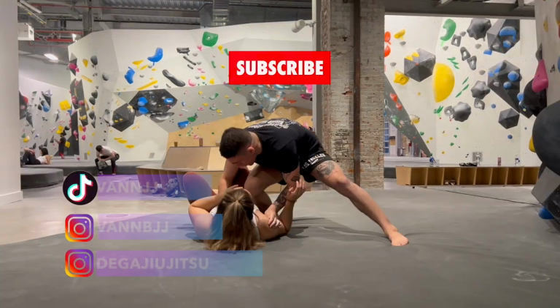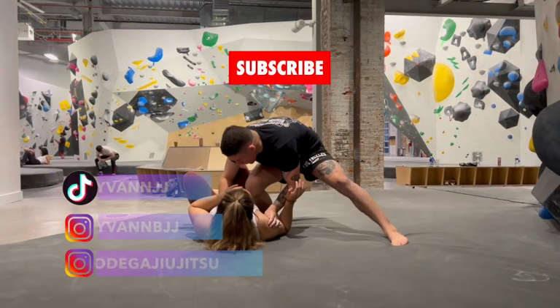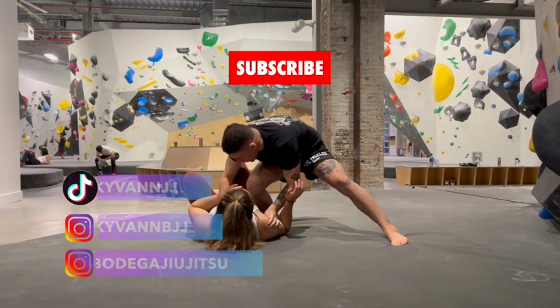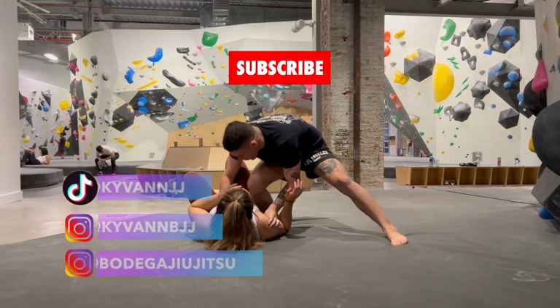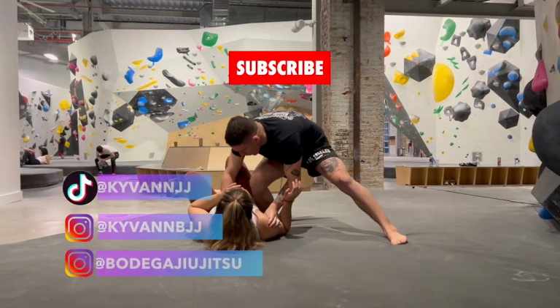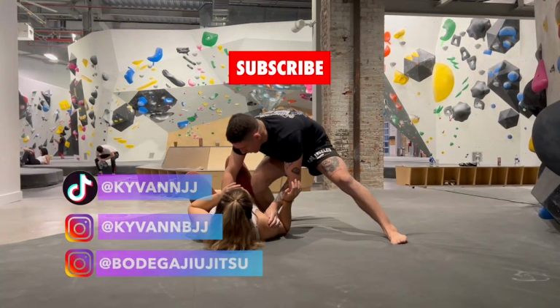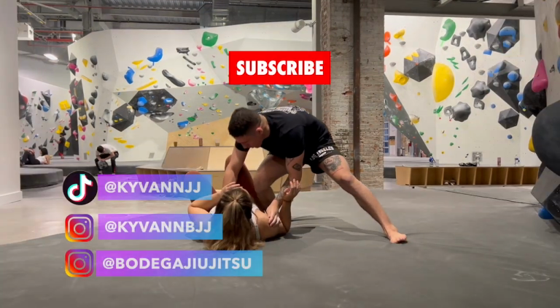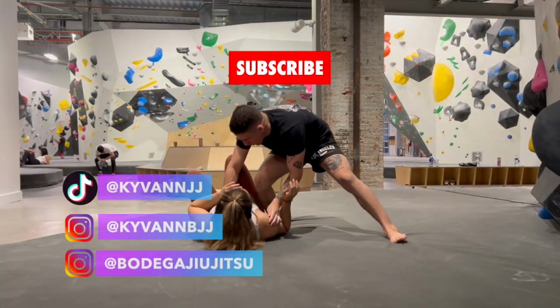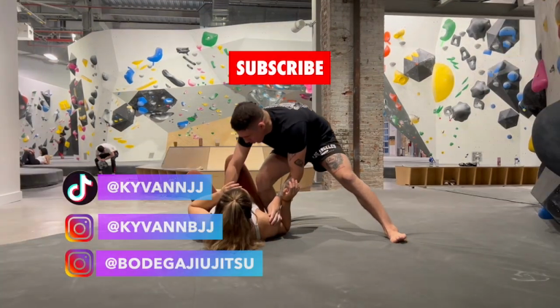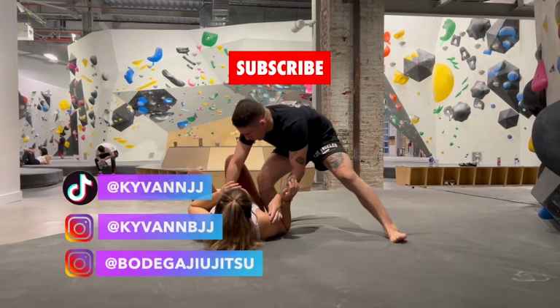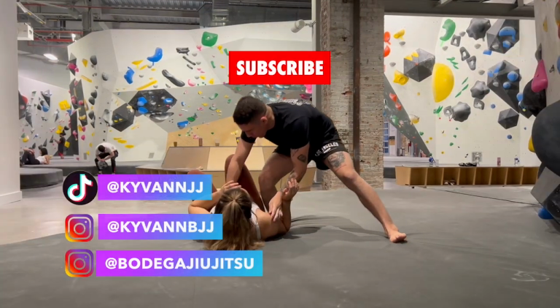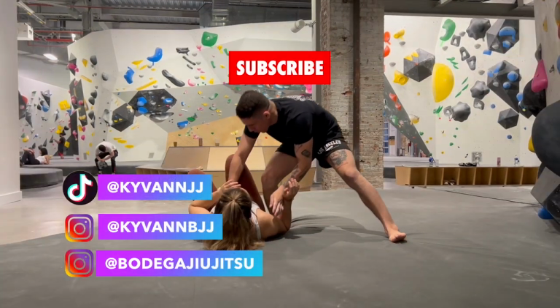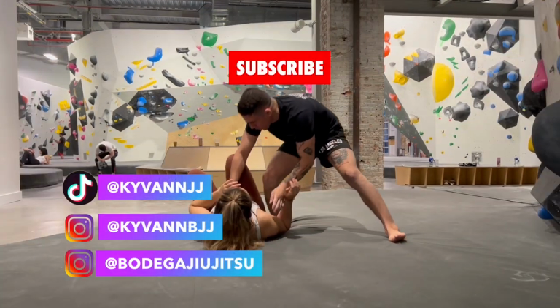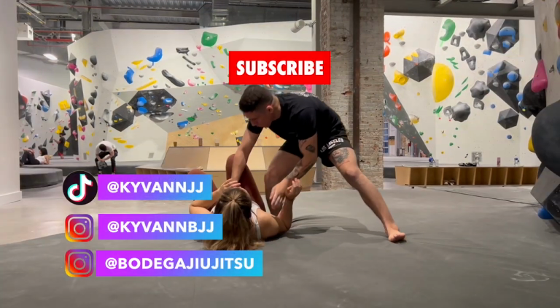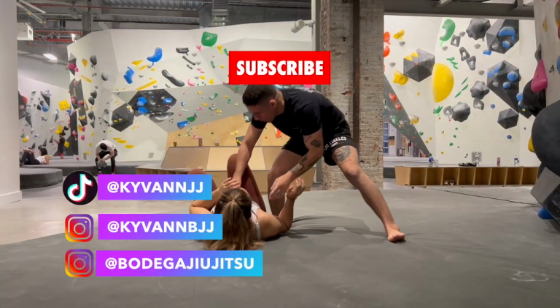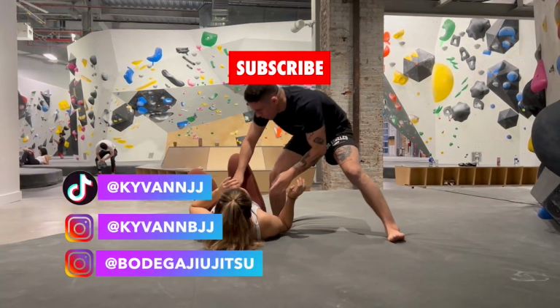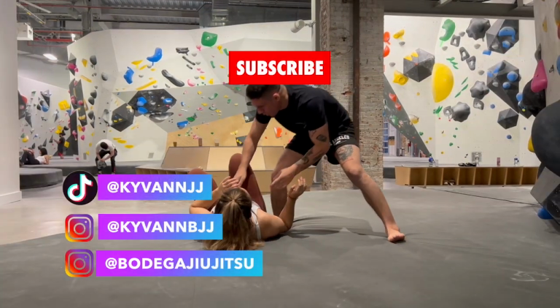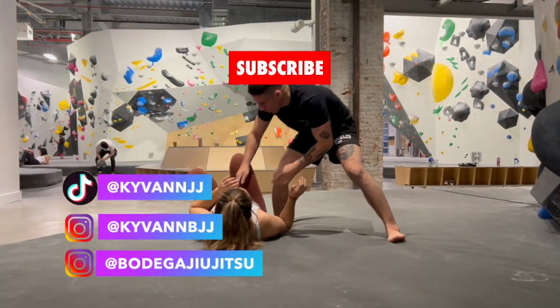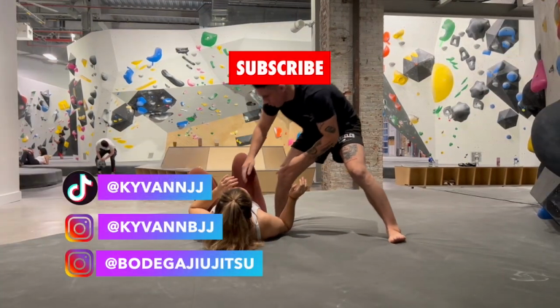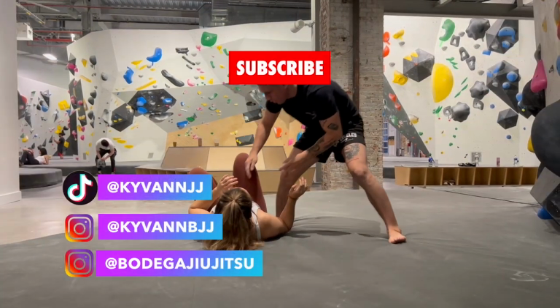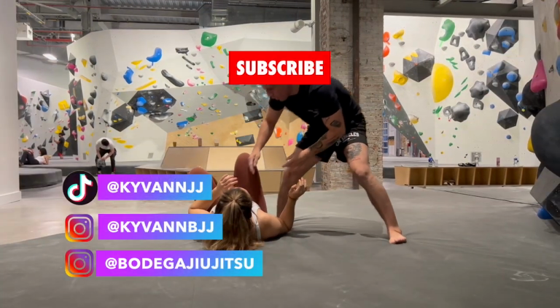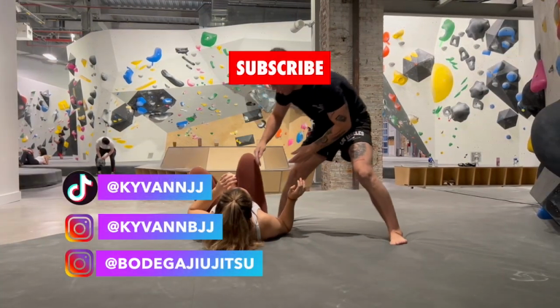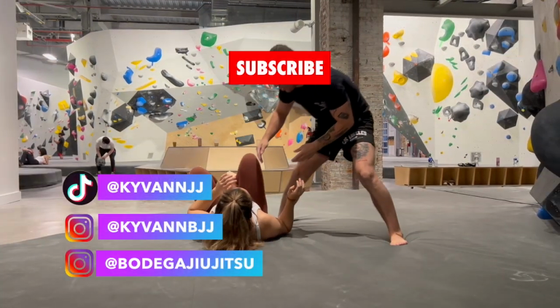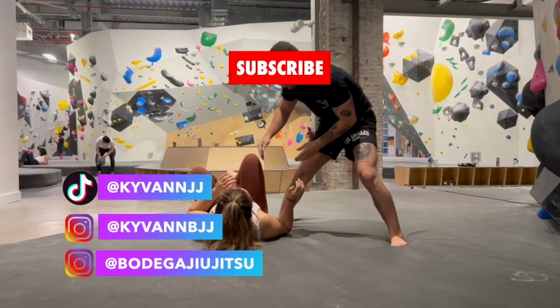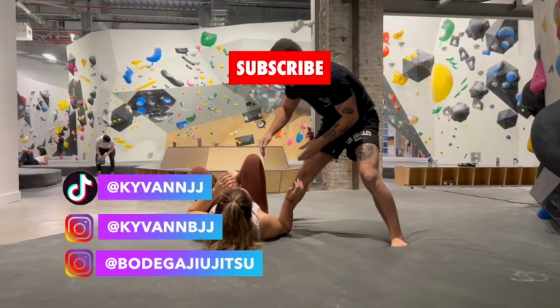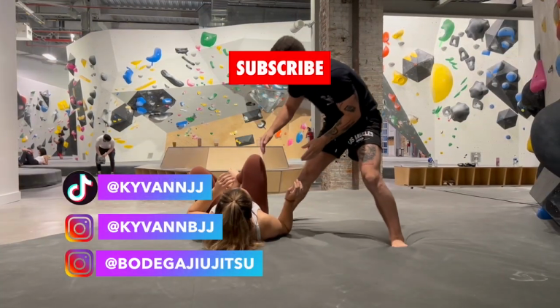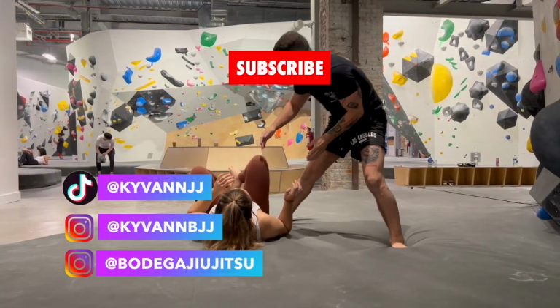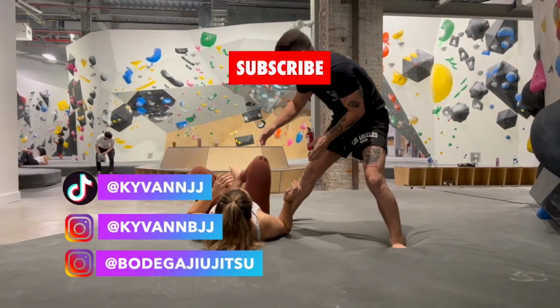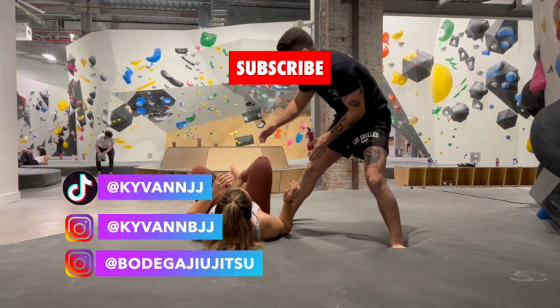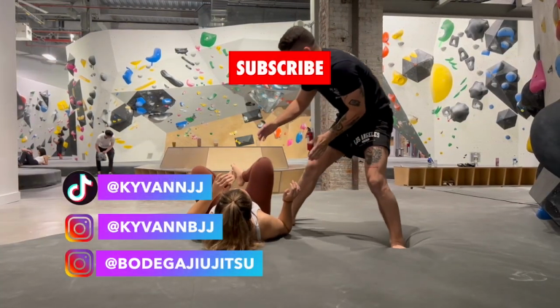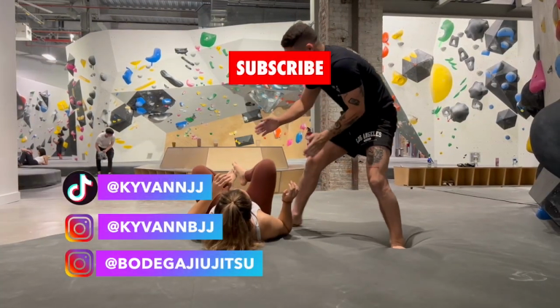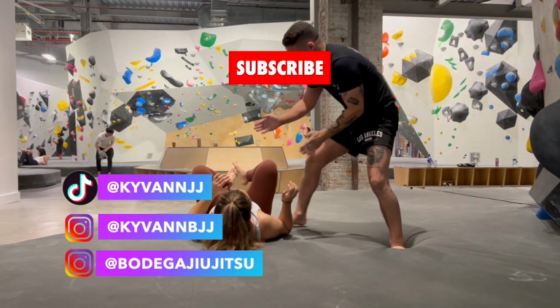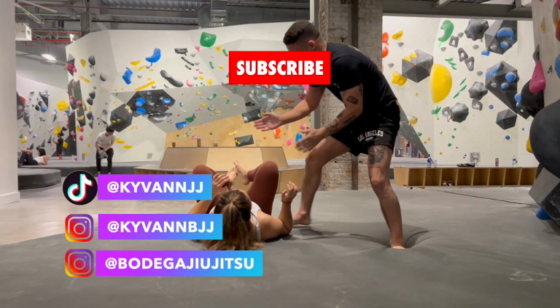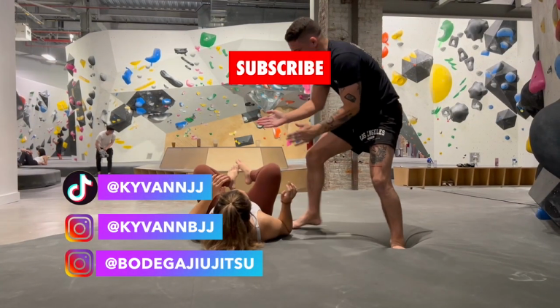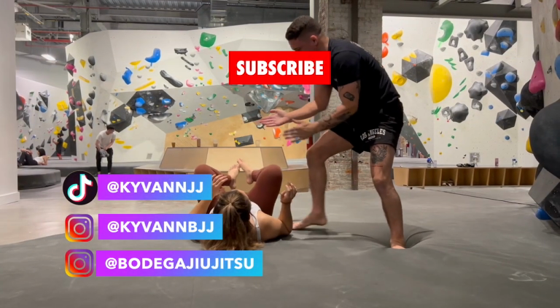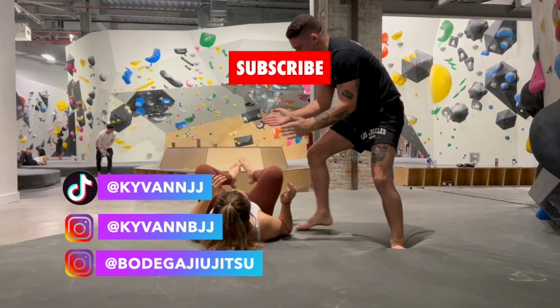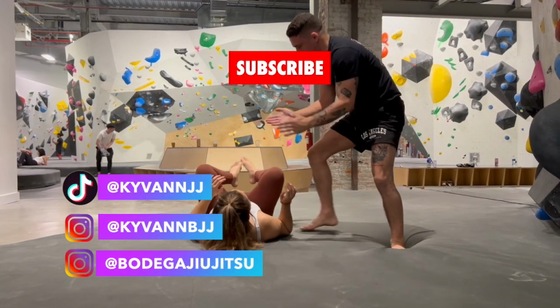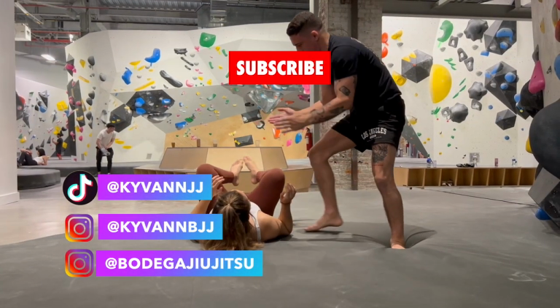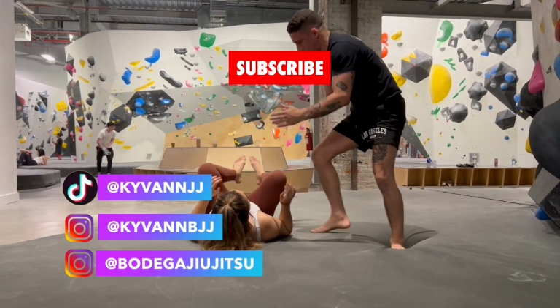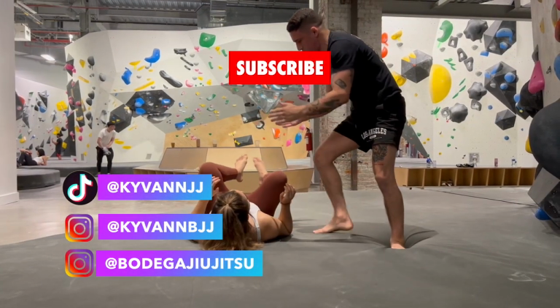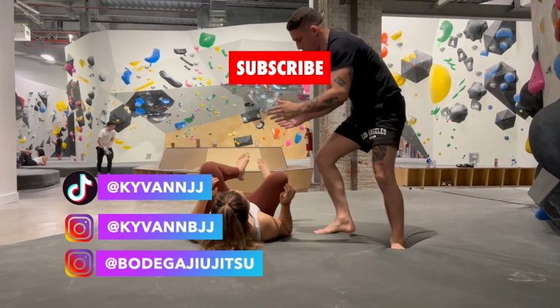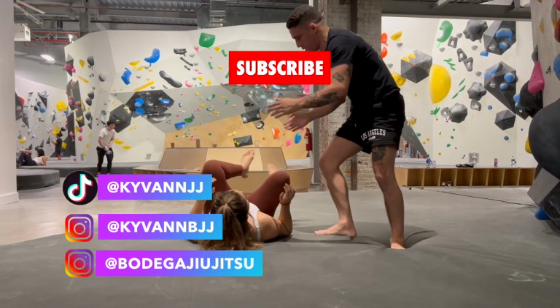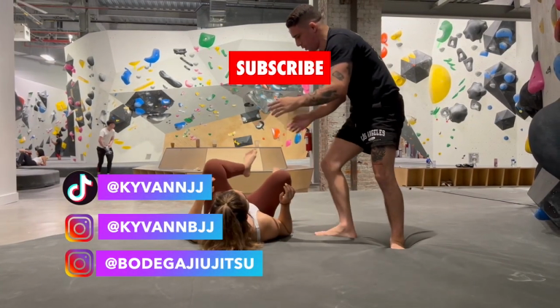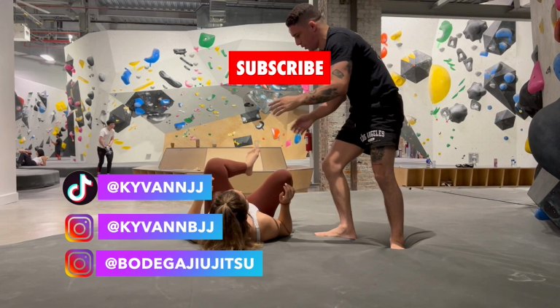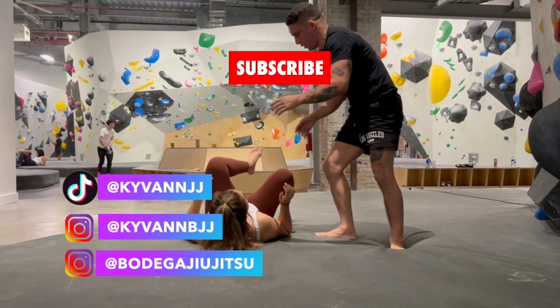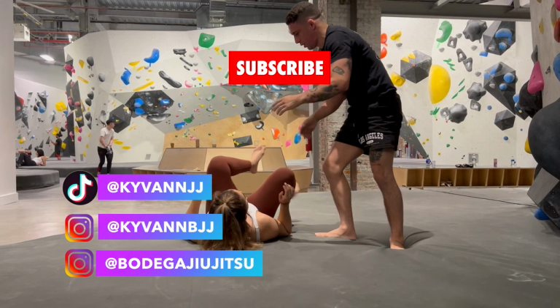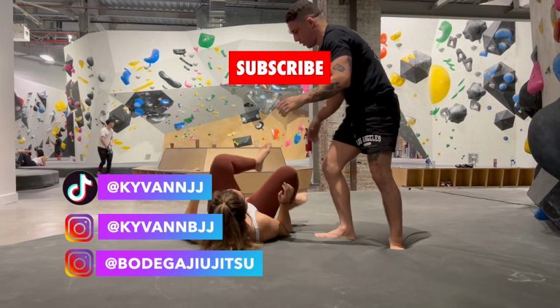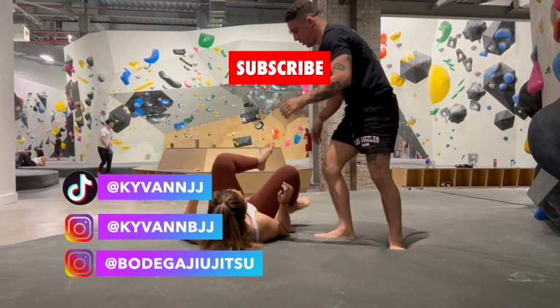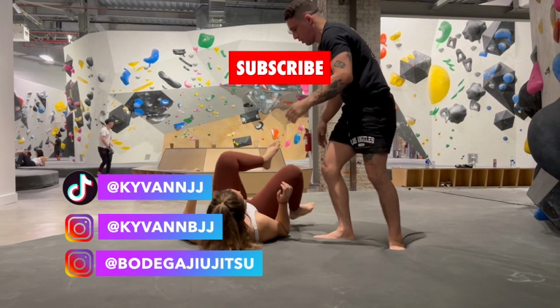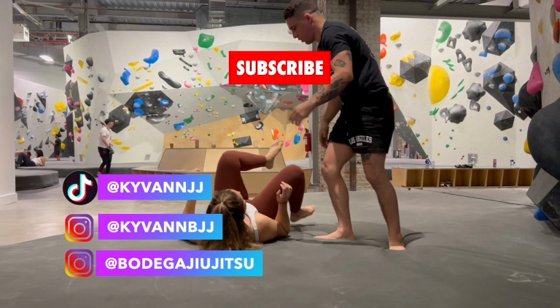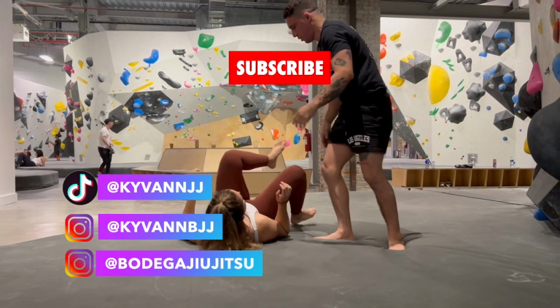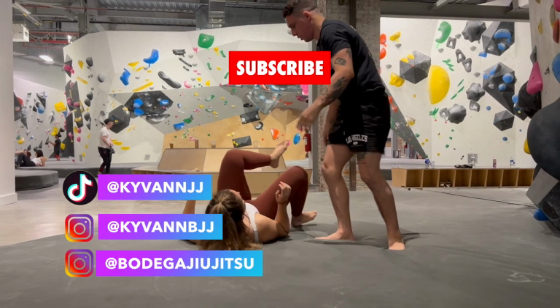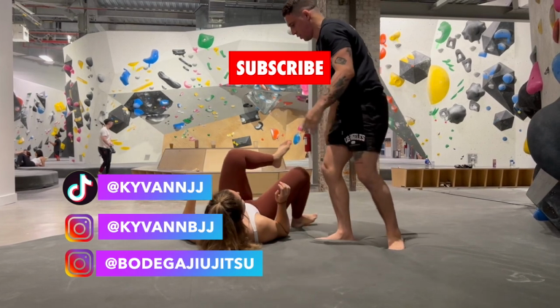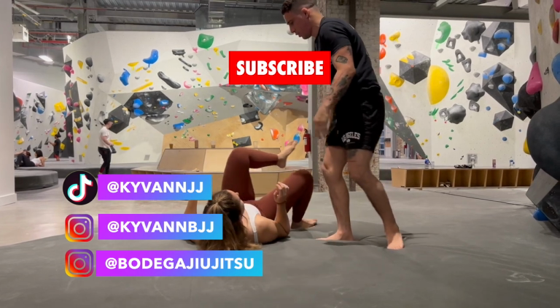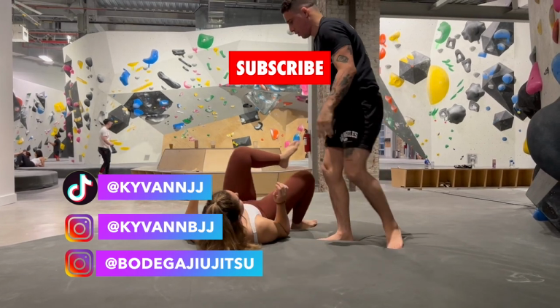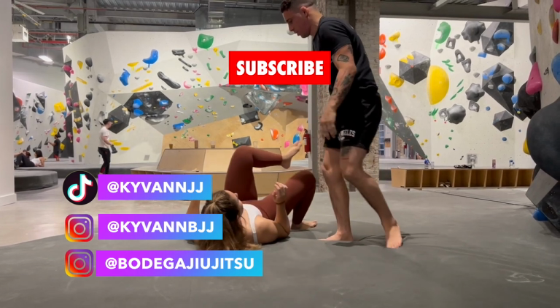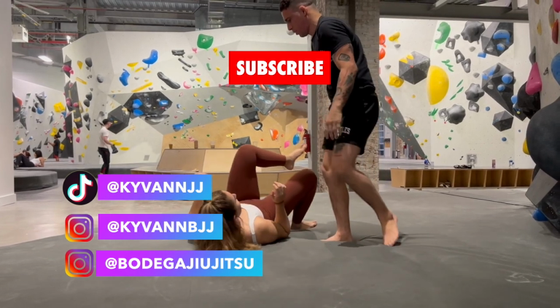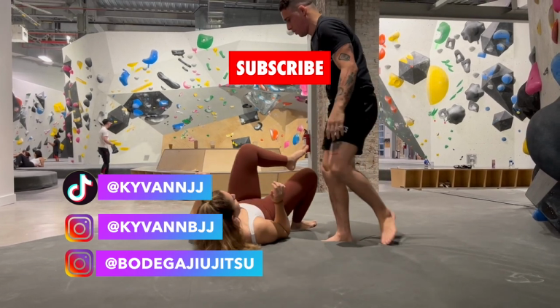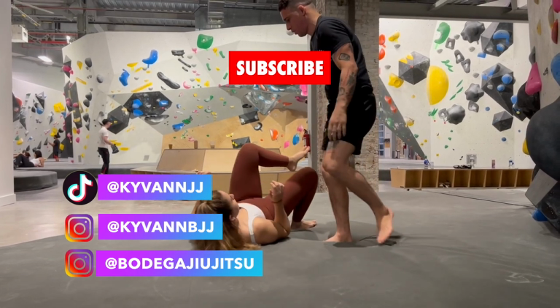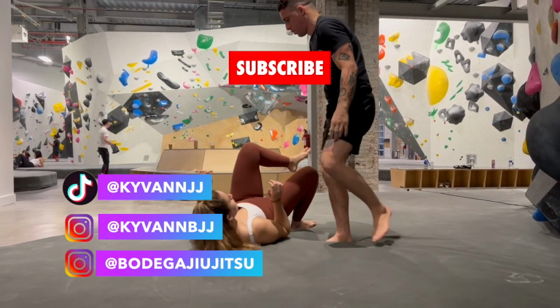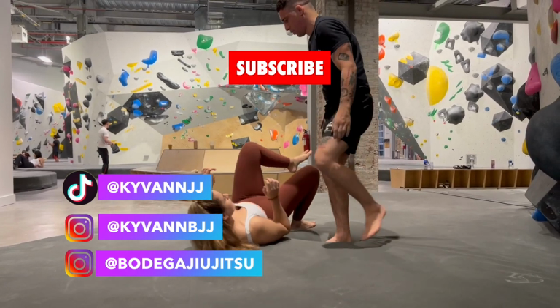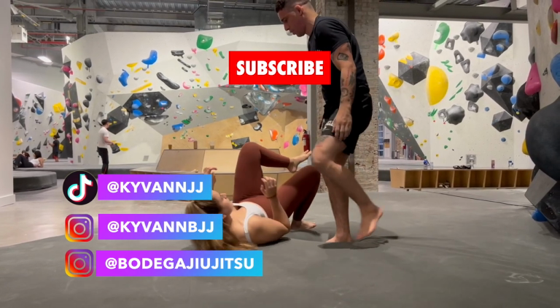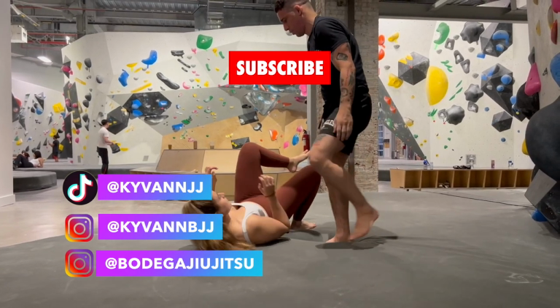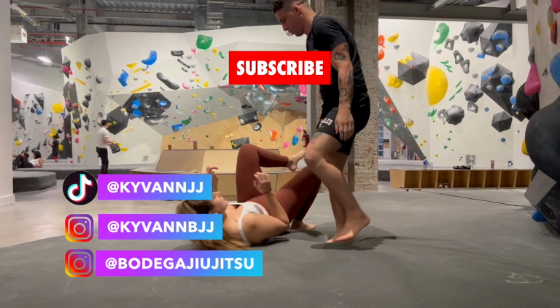Alright guys, I really hope you enjoyed the video. I'm going to try and keep making these. Please consider subscribing. Thank you guys — don't be a bum.